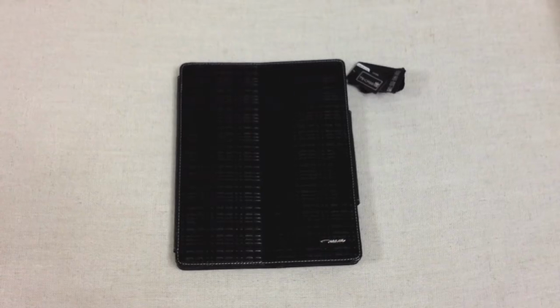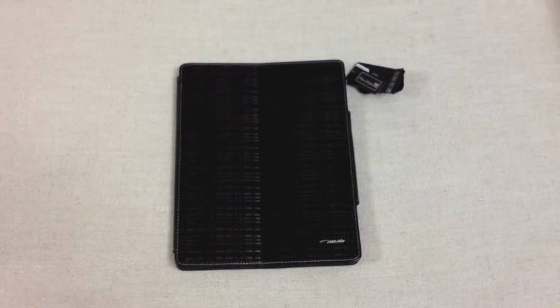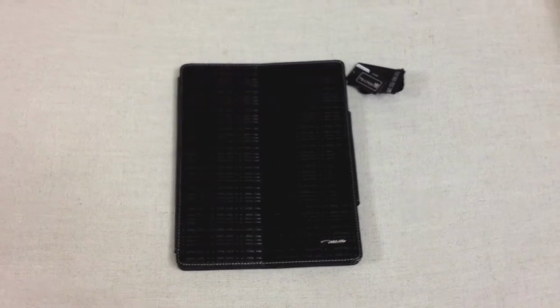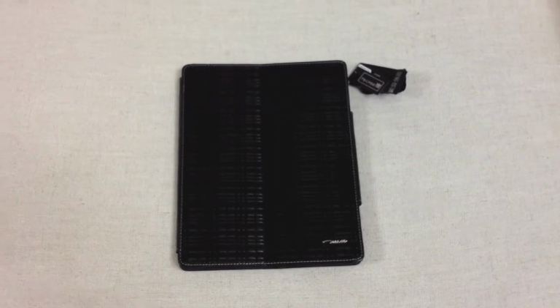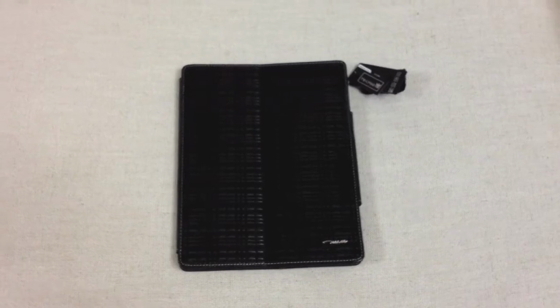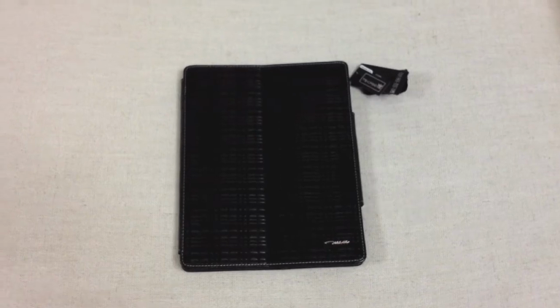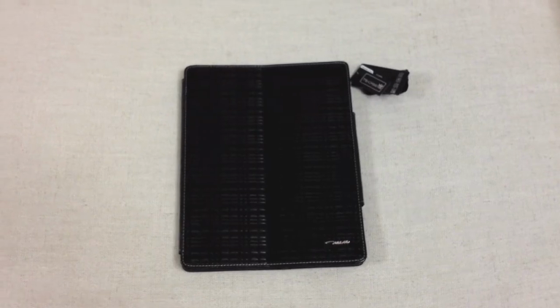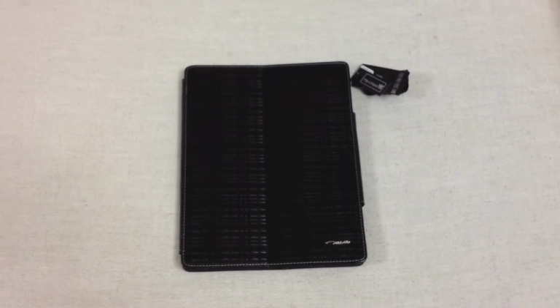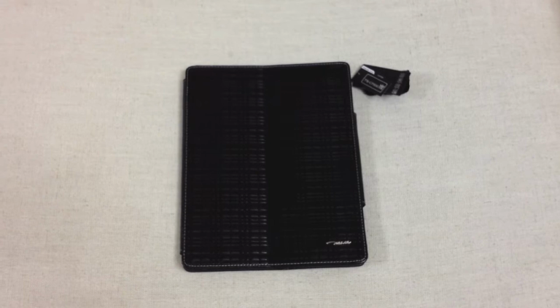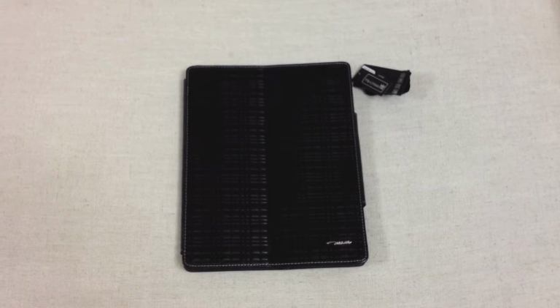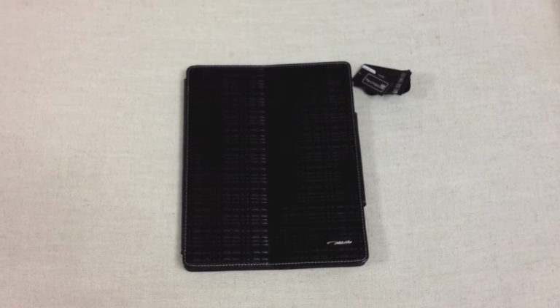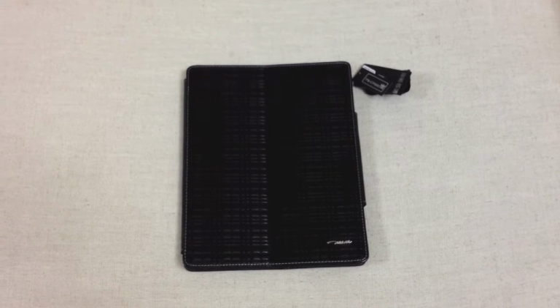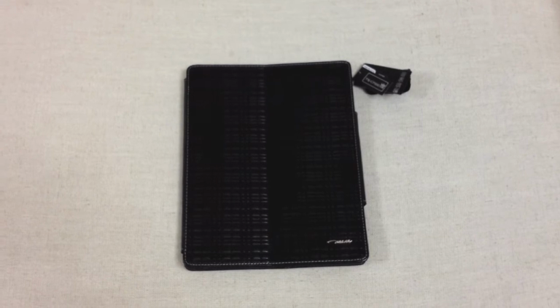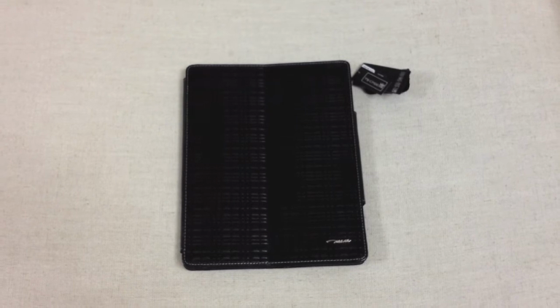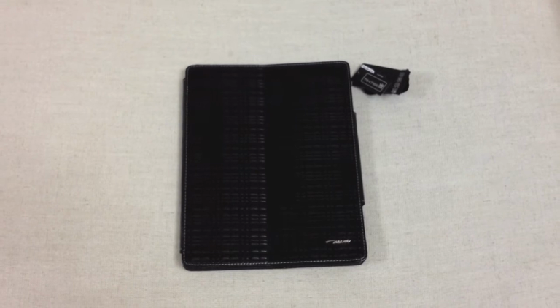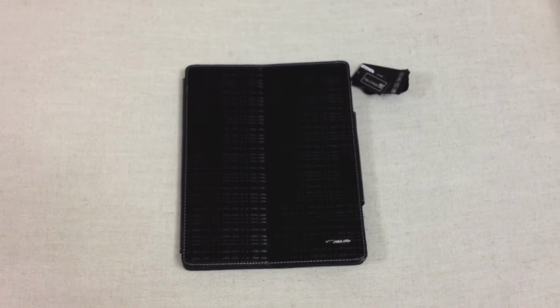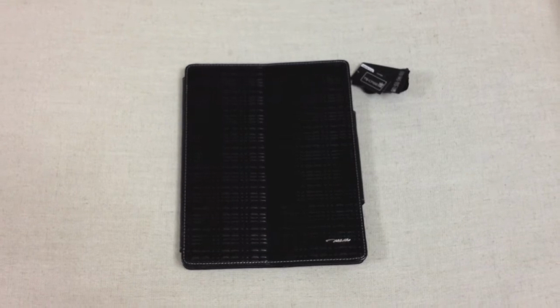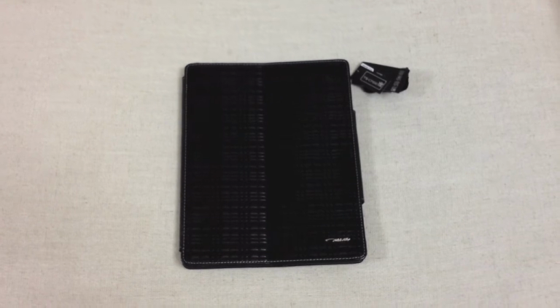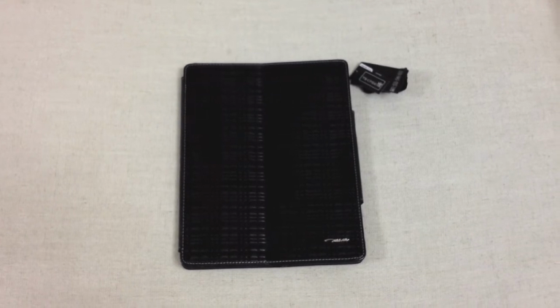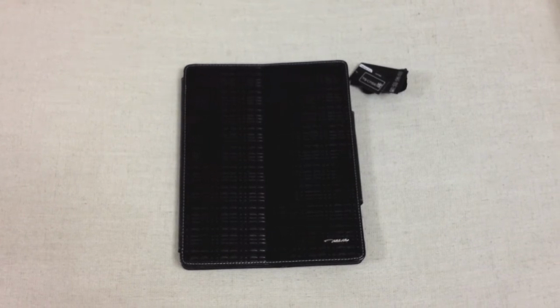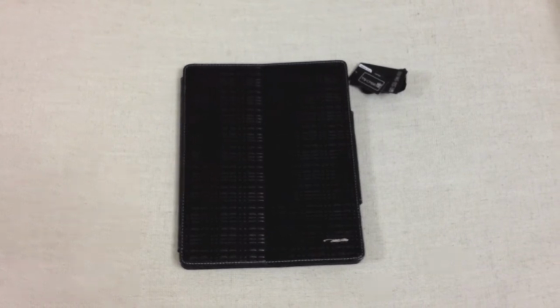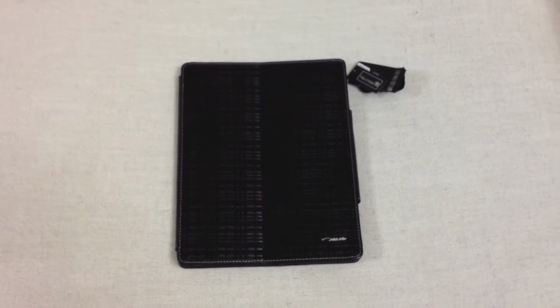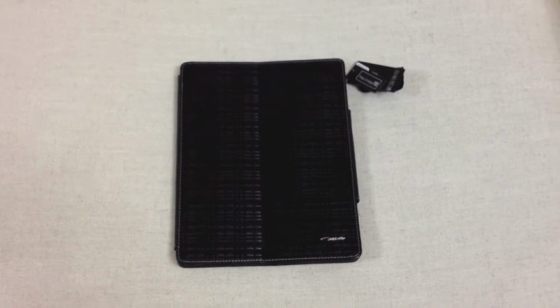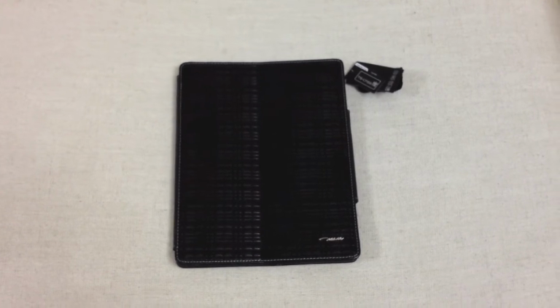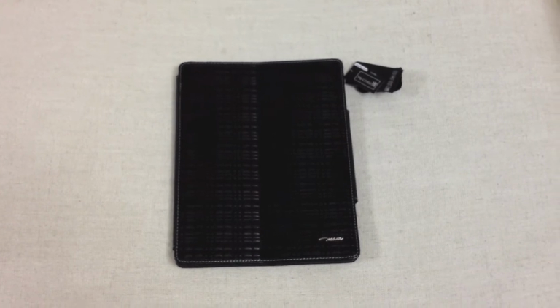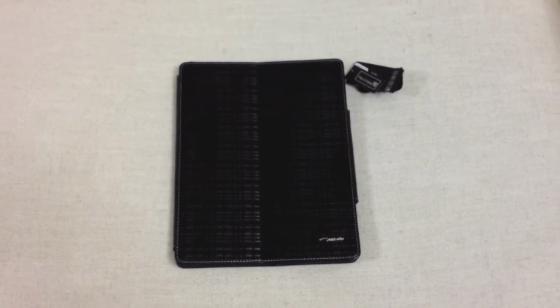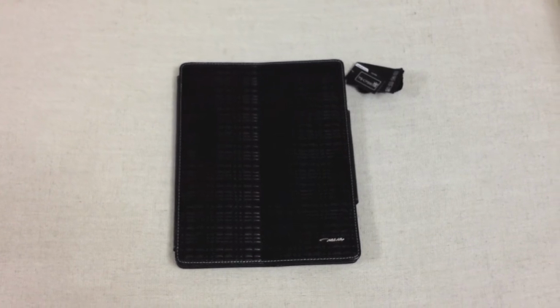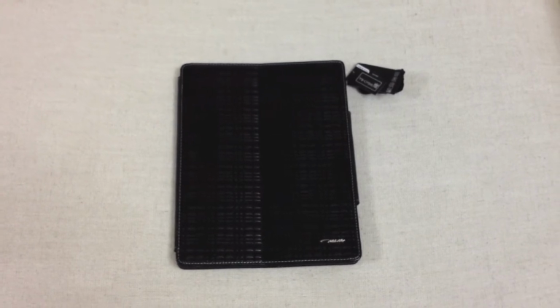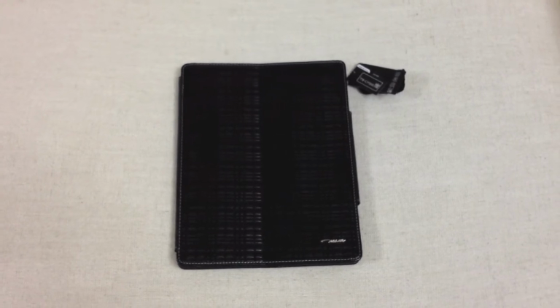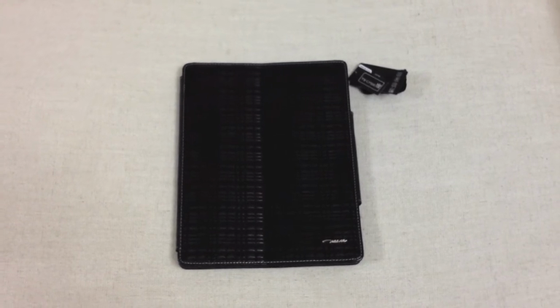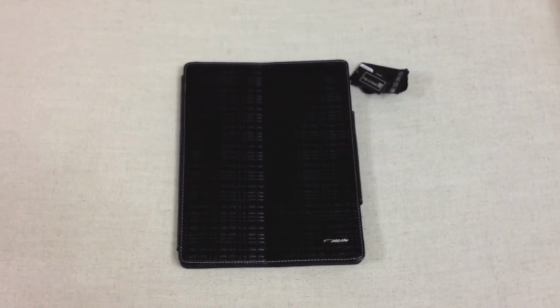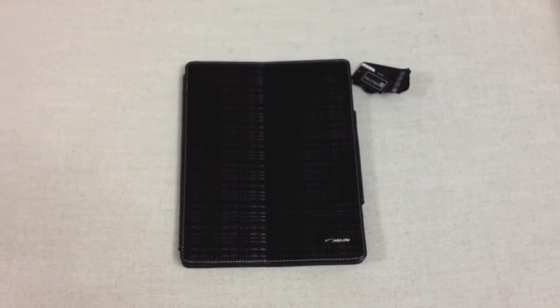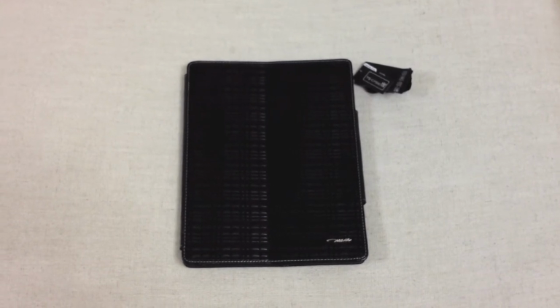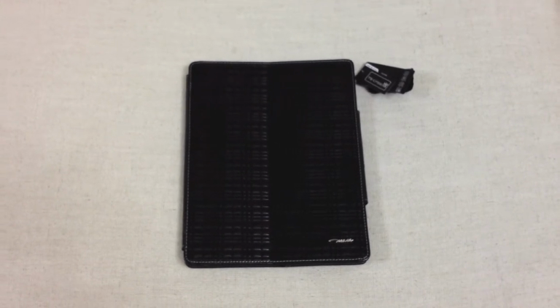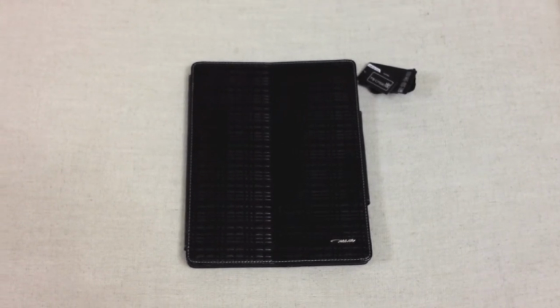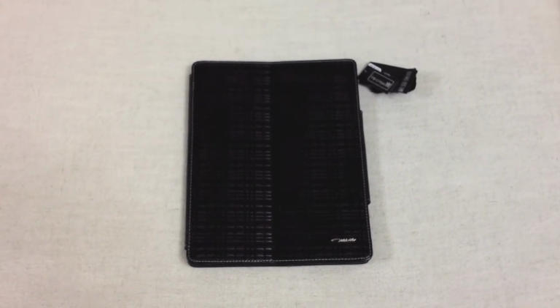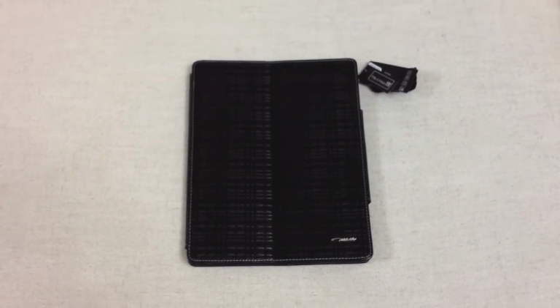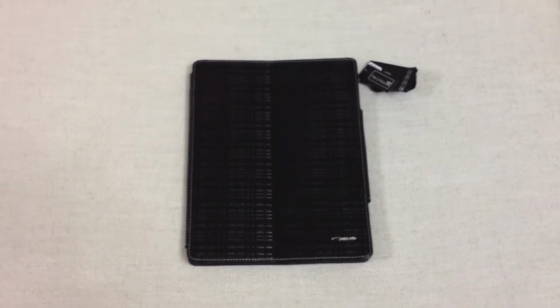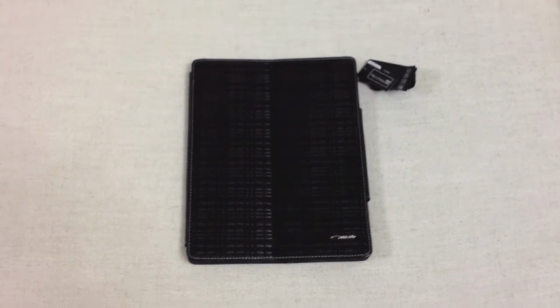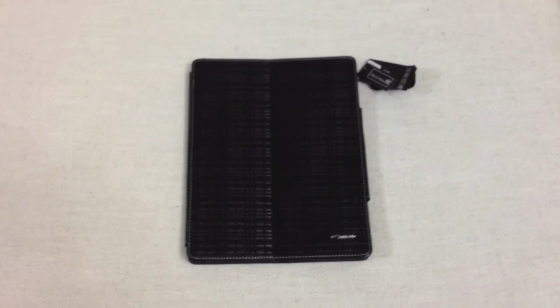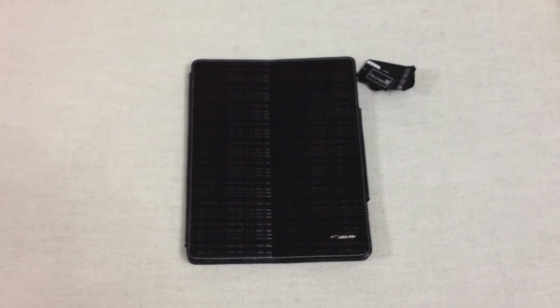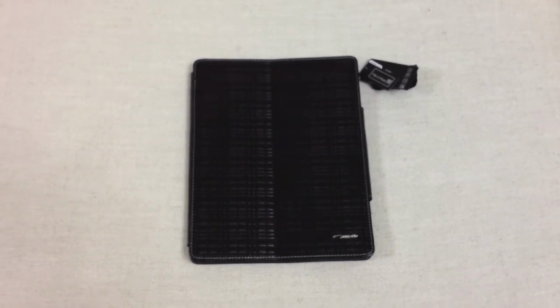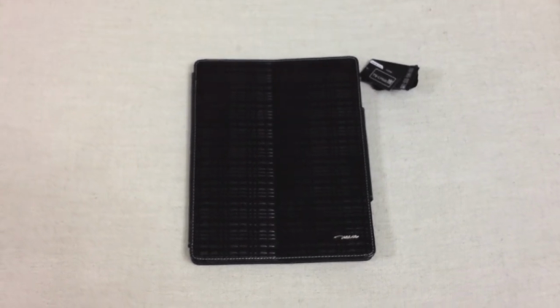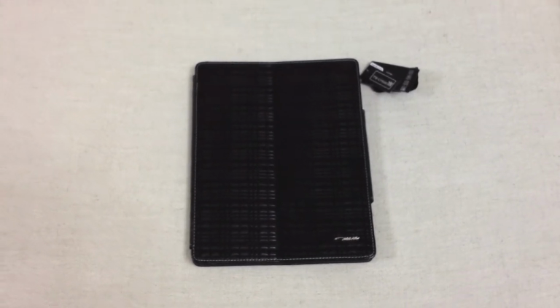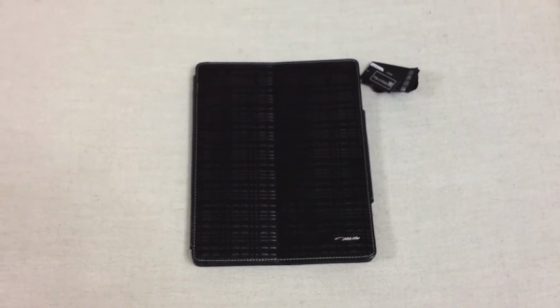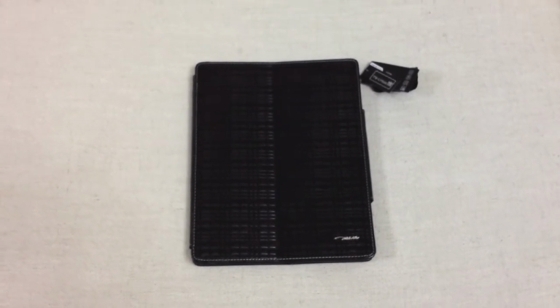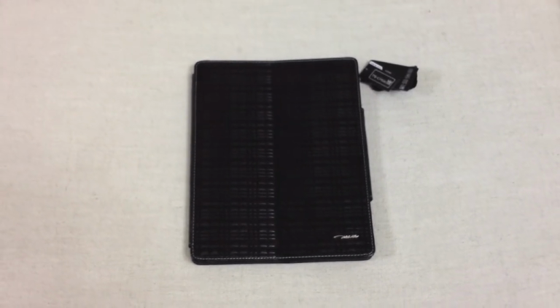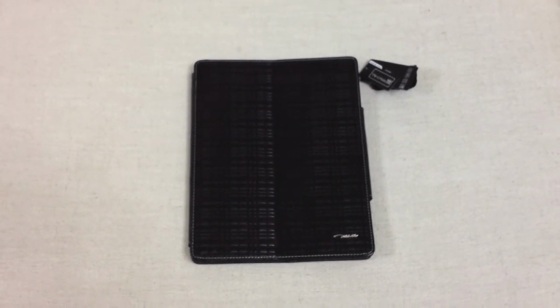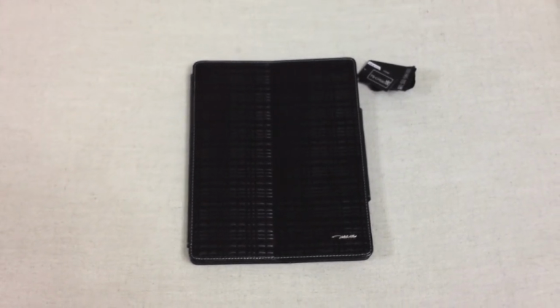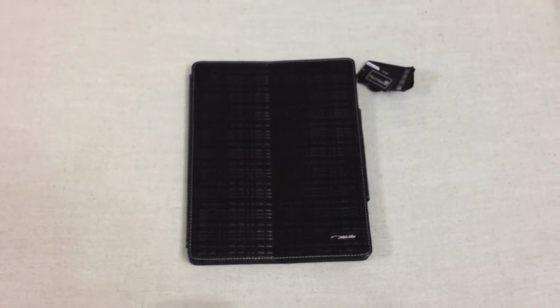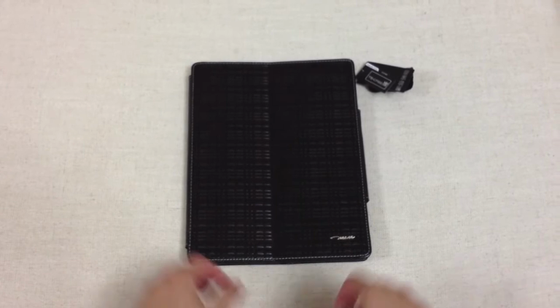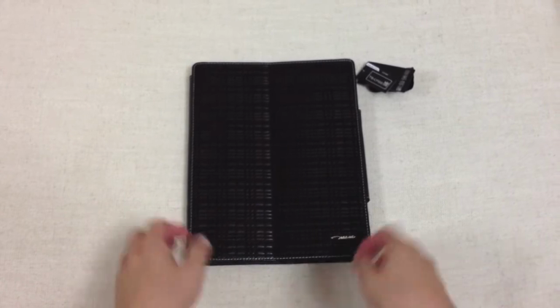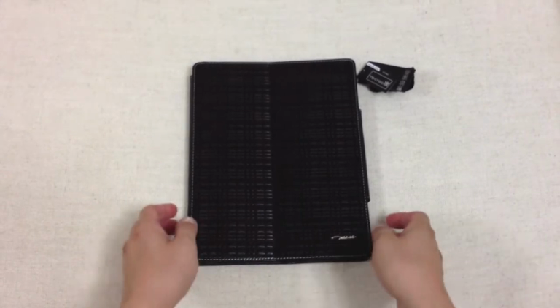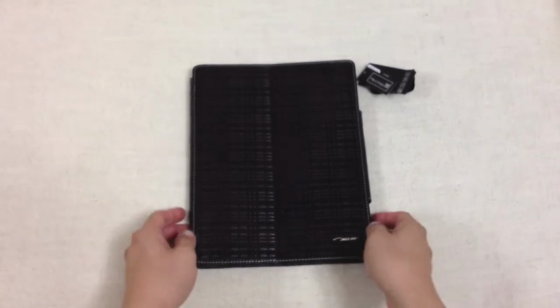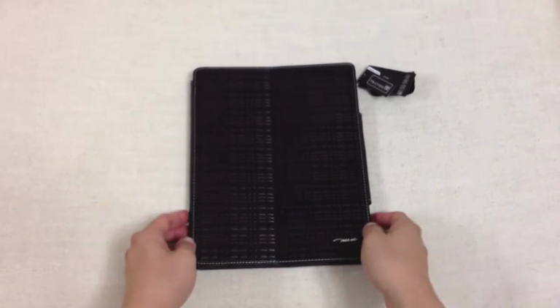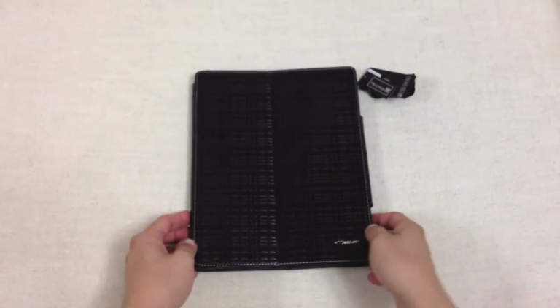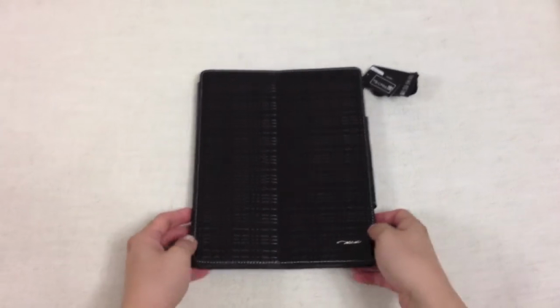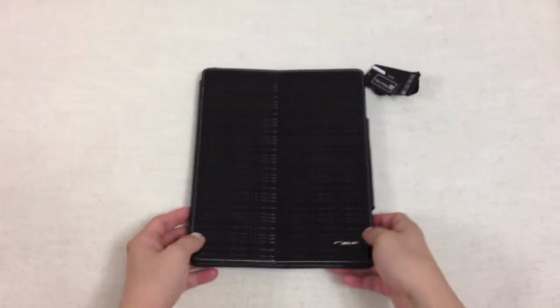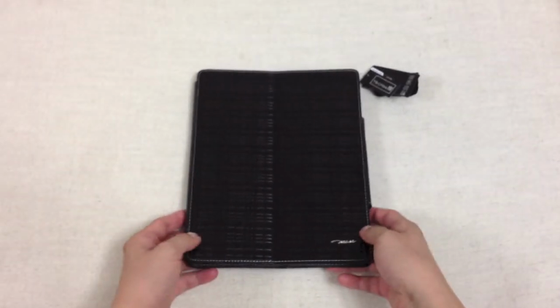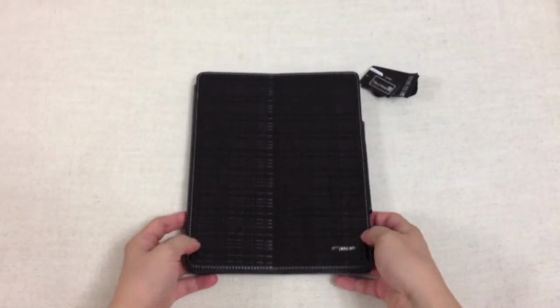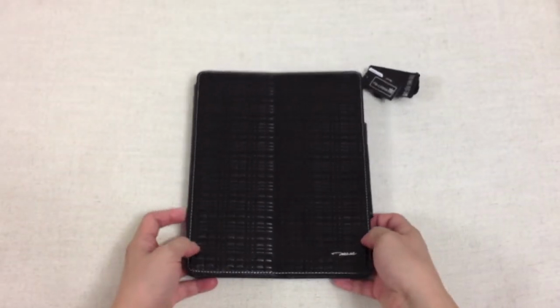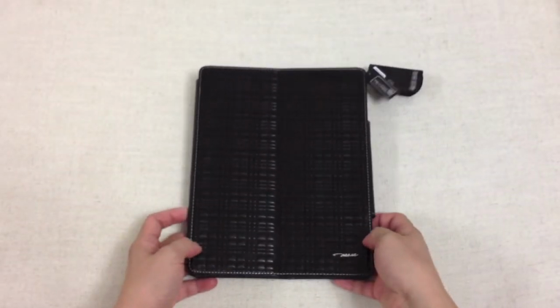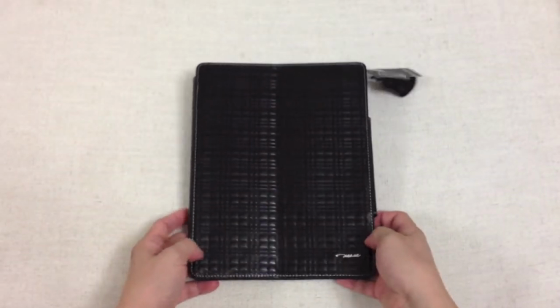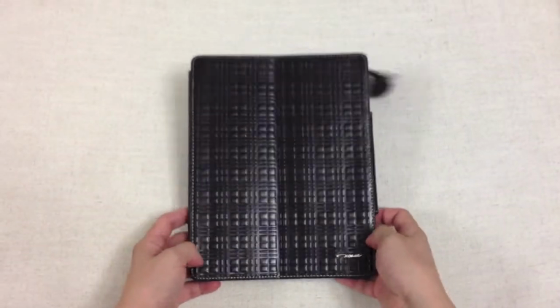Hey guys, today we're introducing a brand new product on iPad Club Malaysia store — the TS case for new iPad.